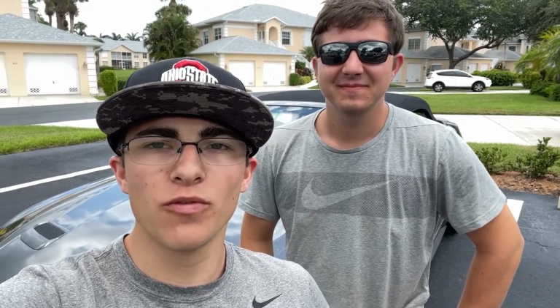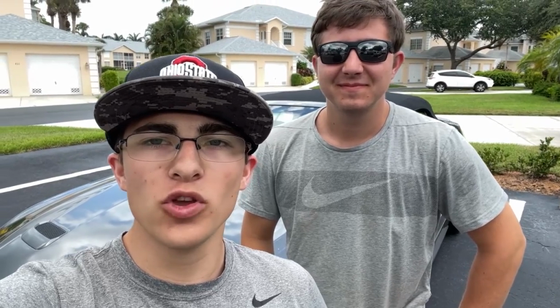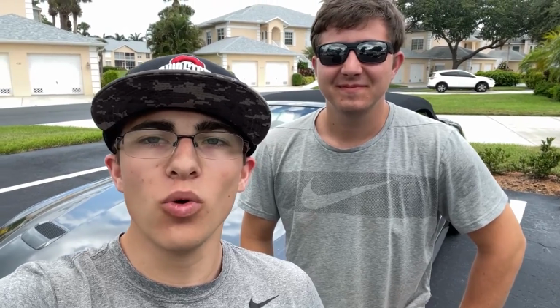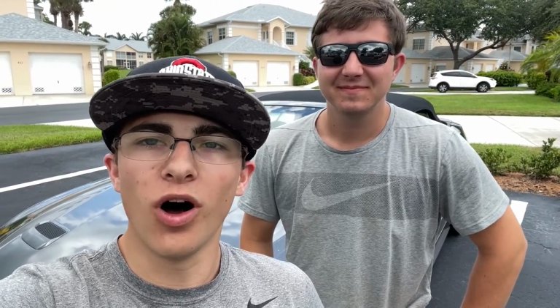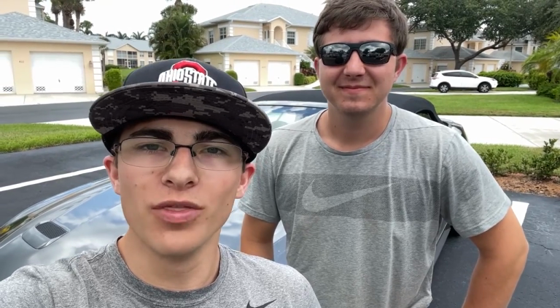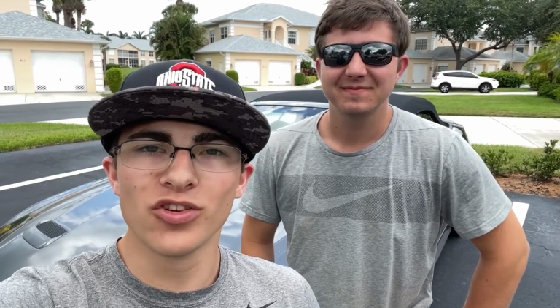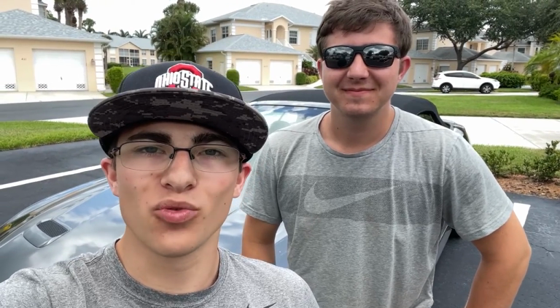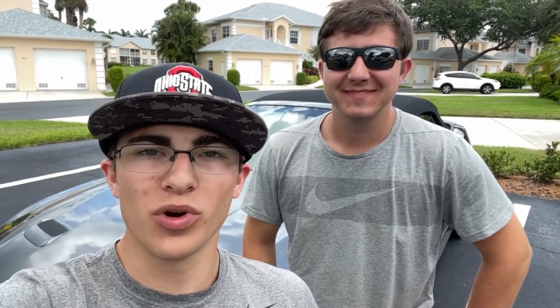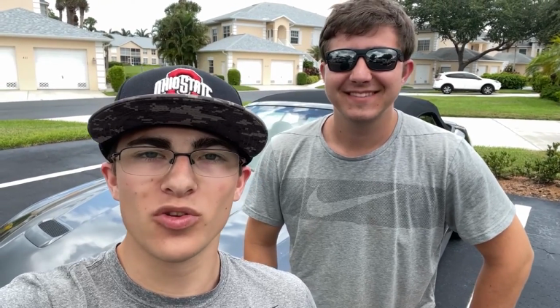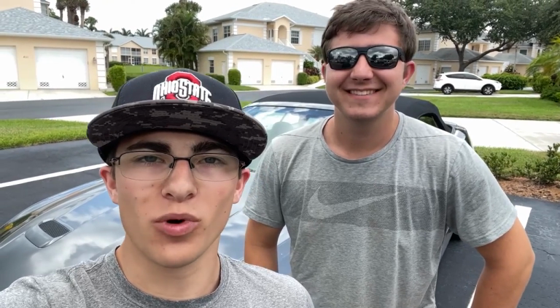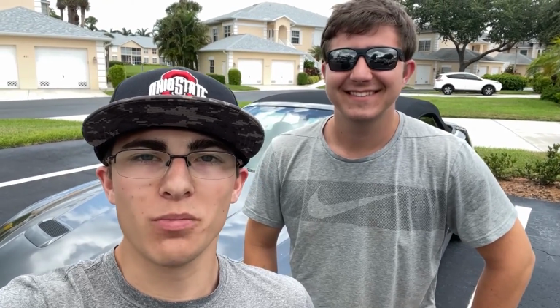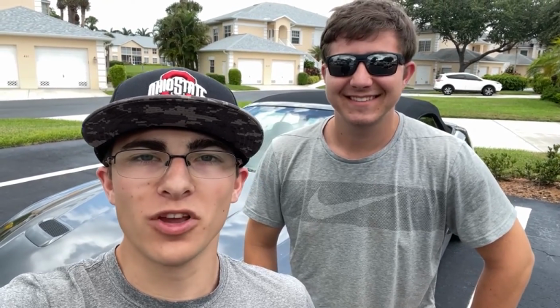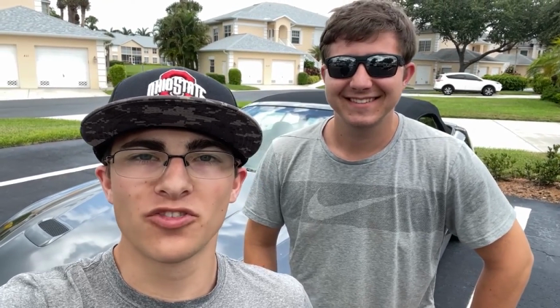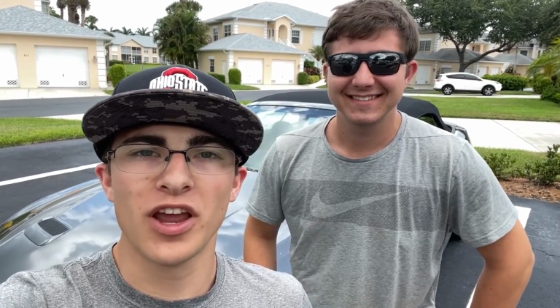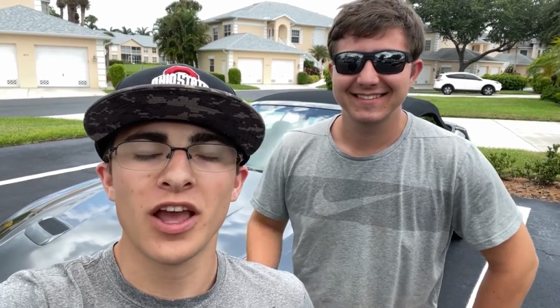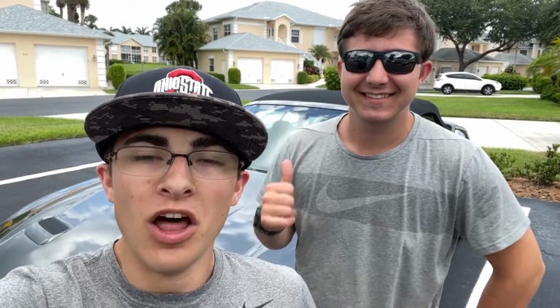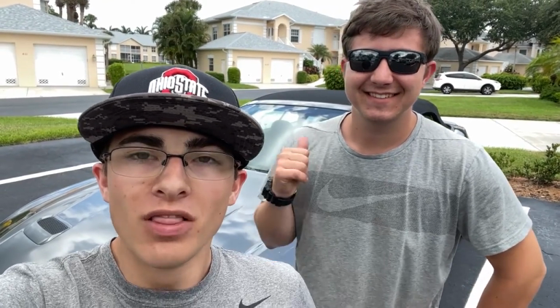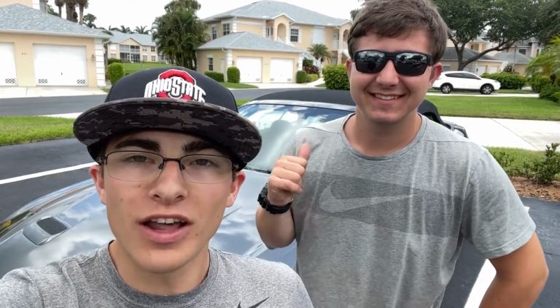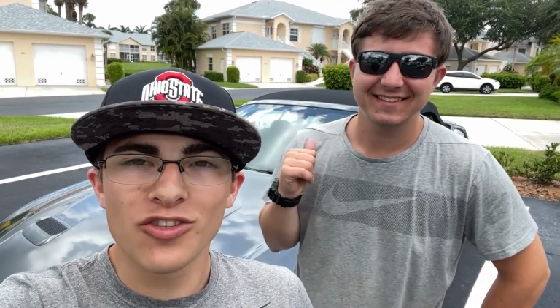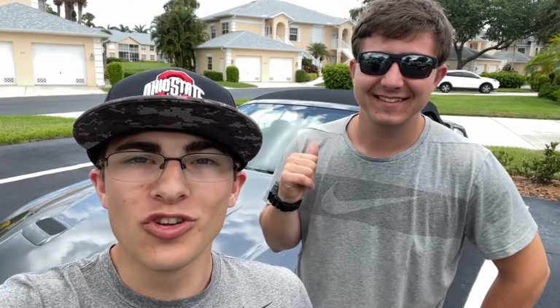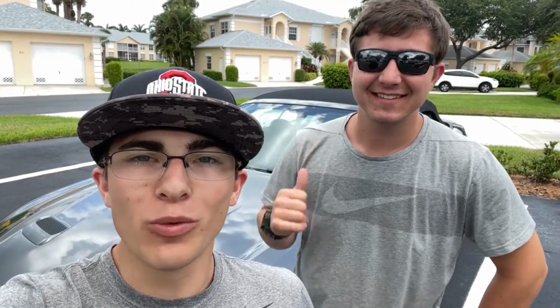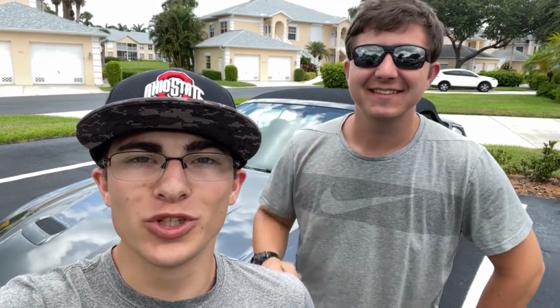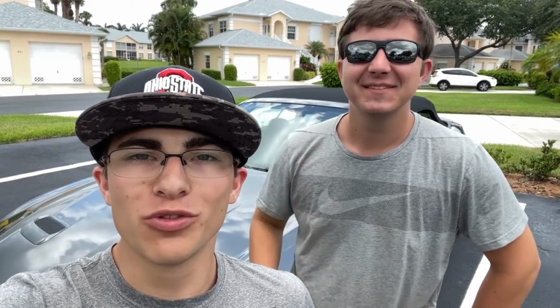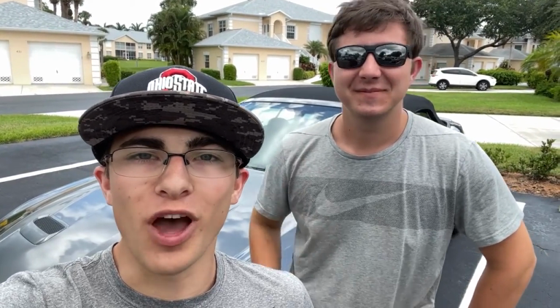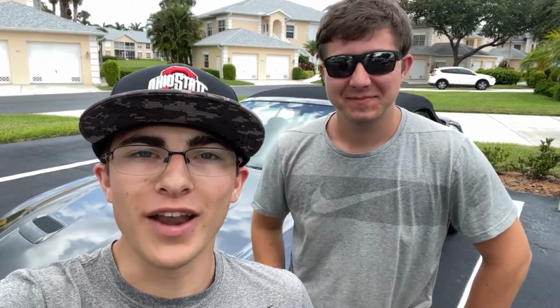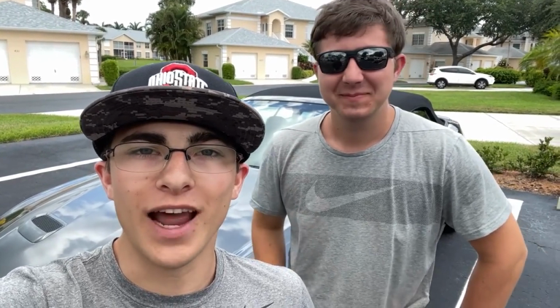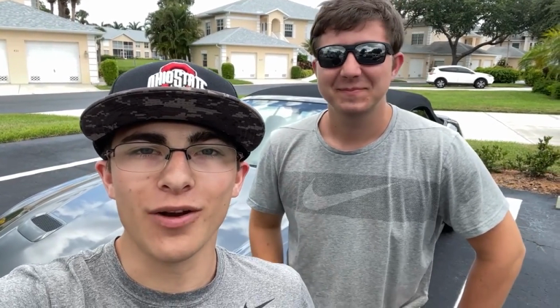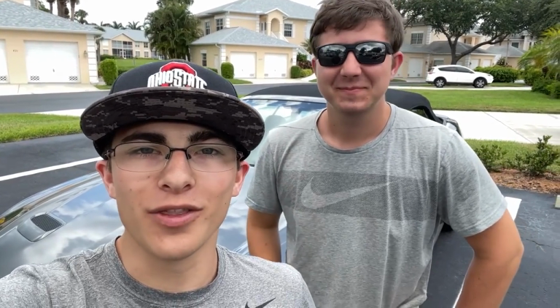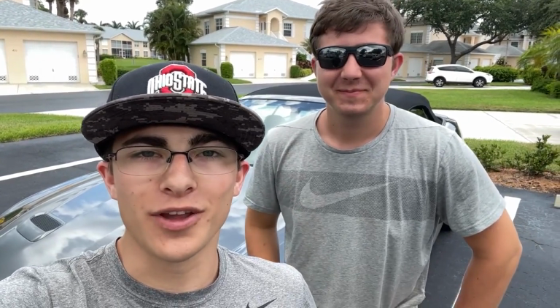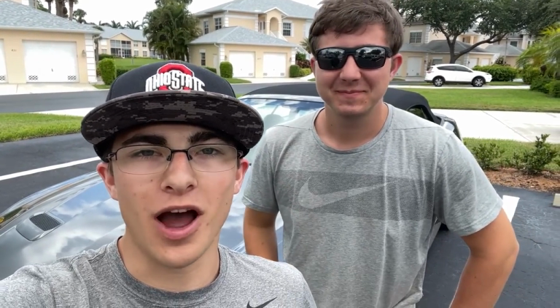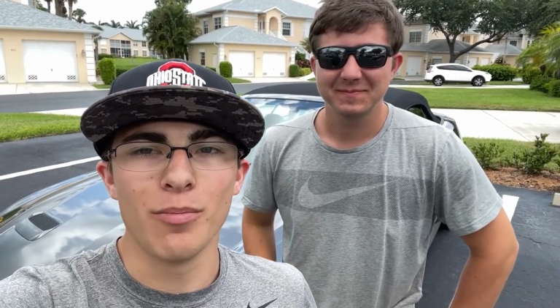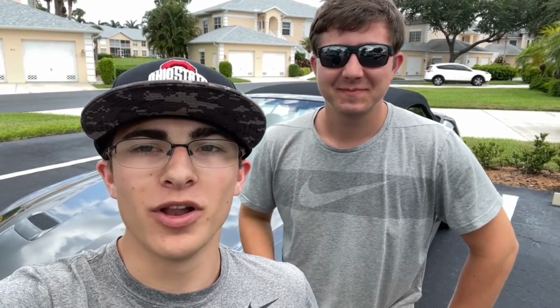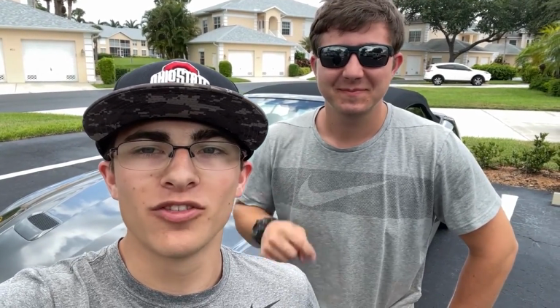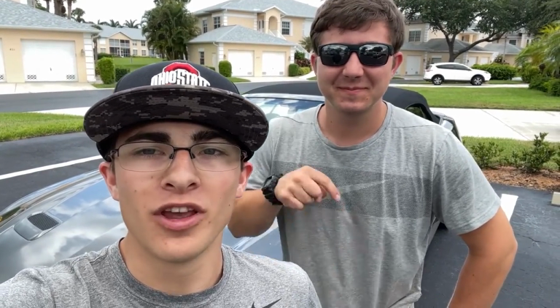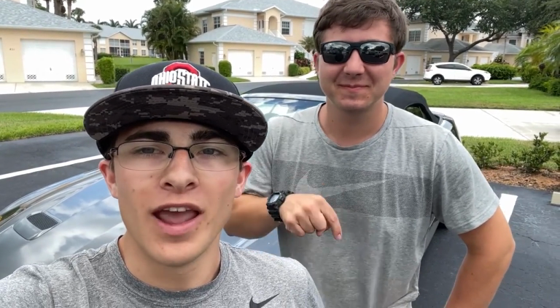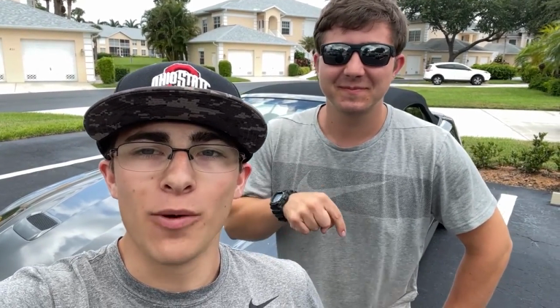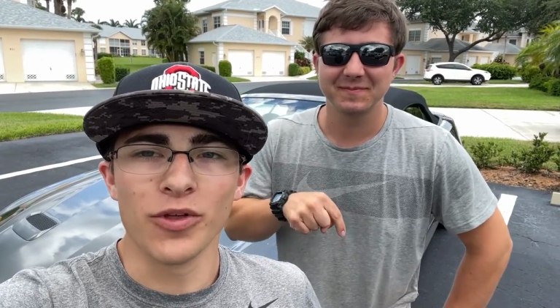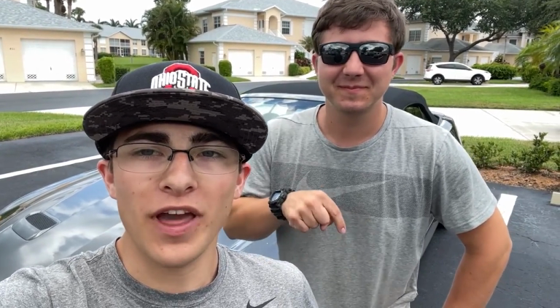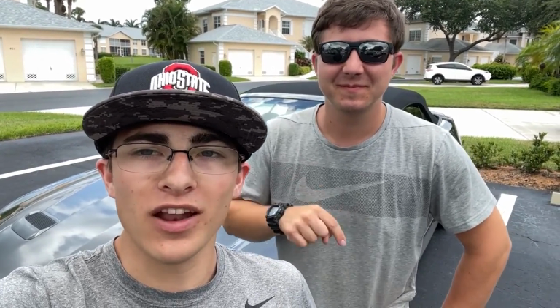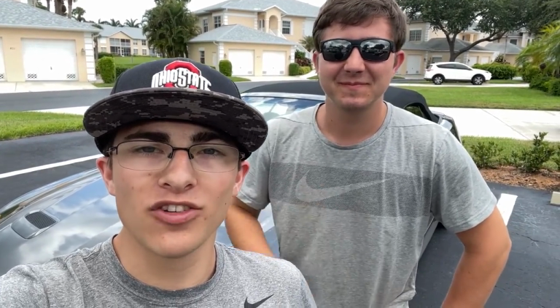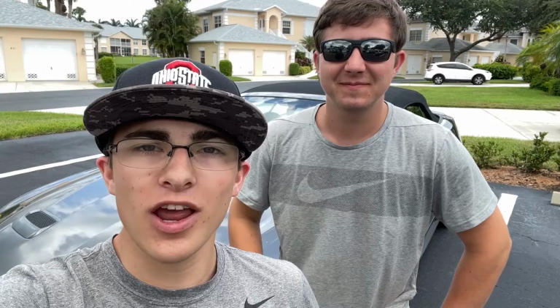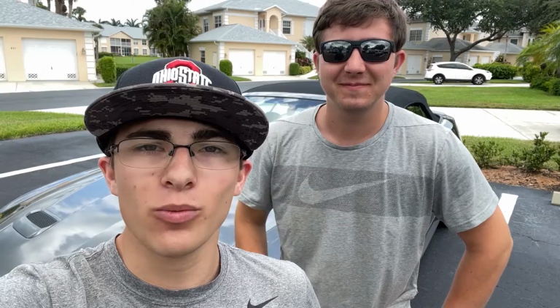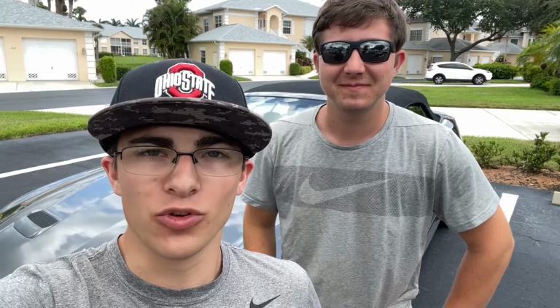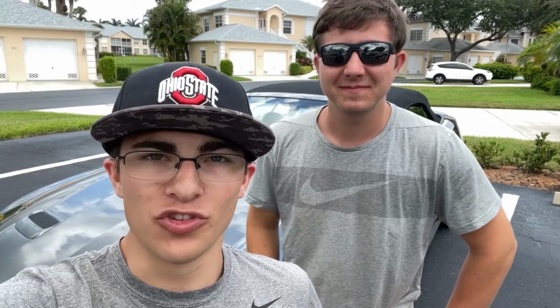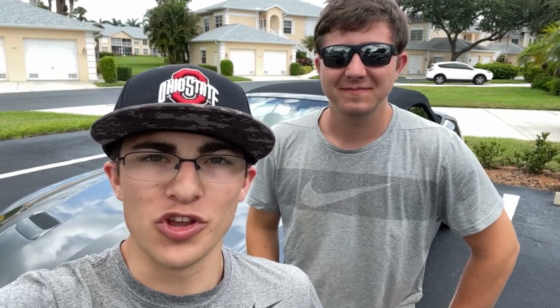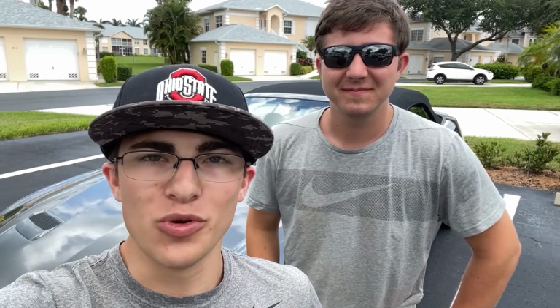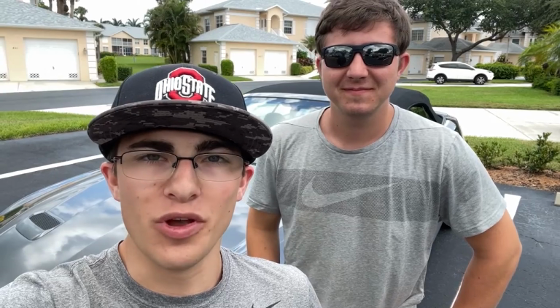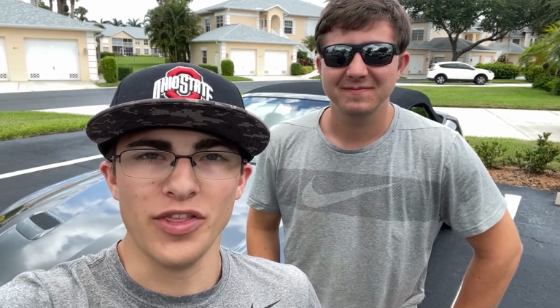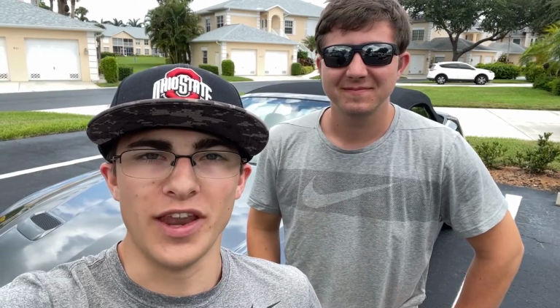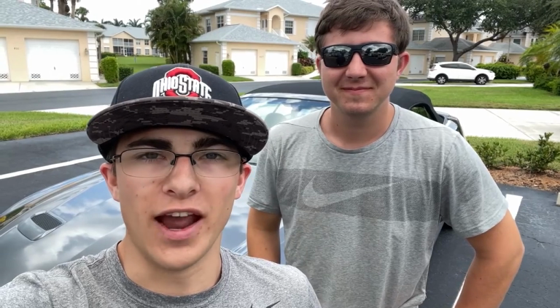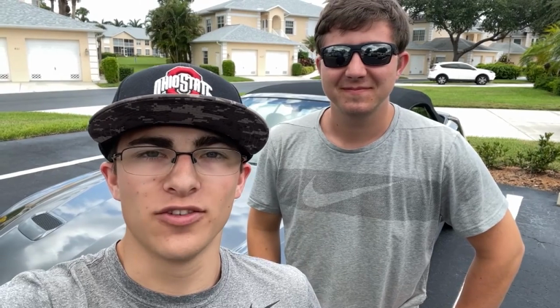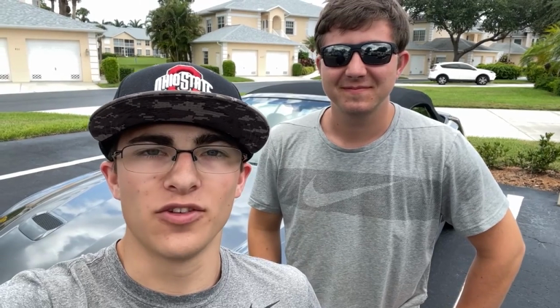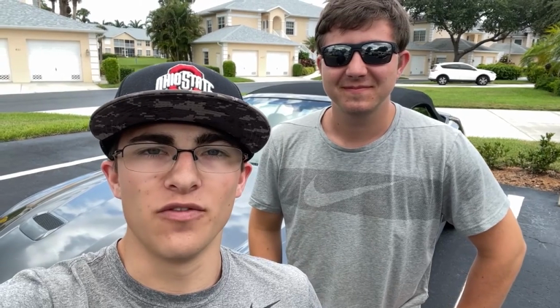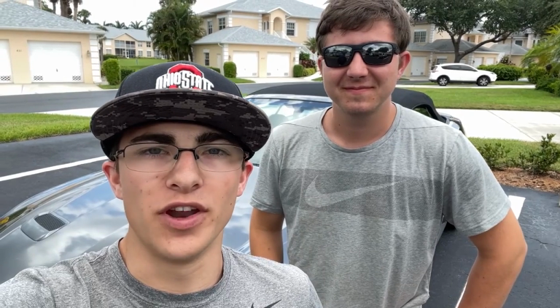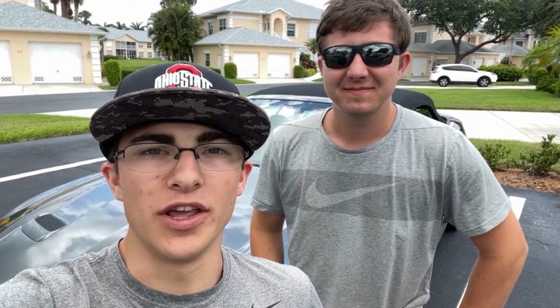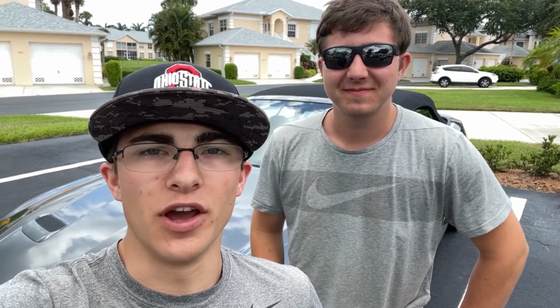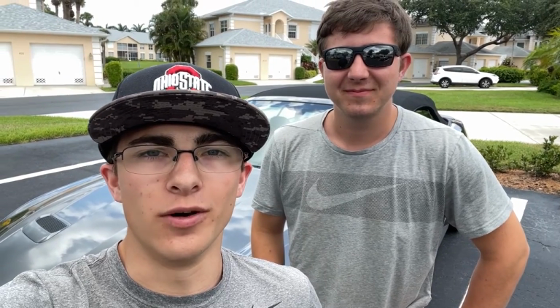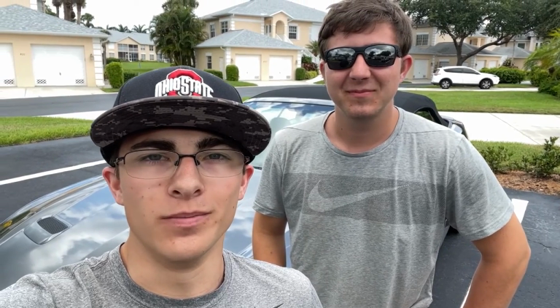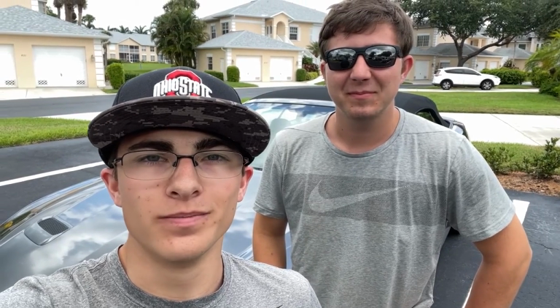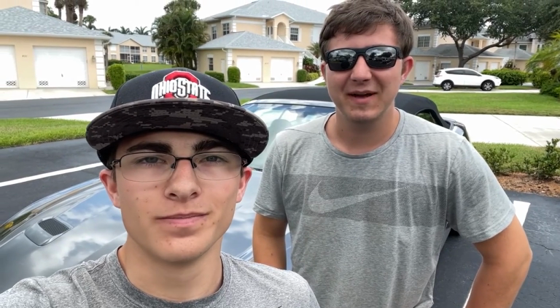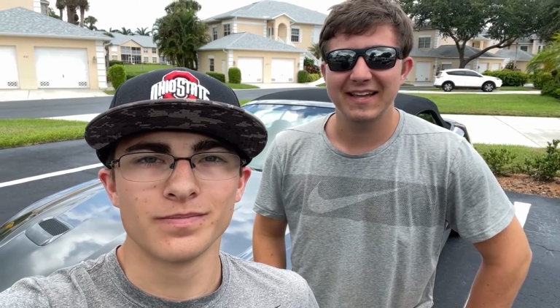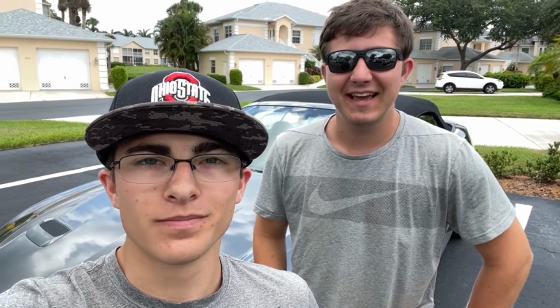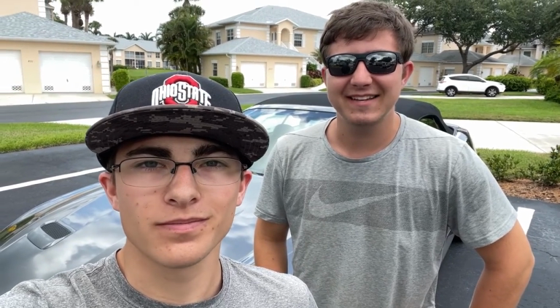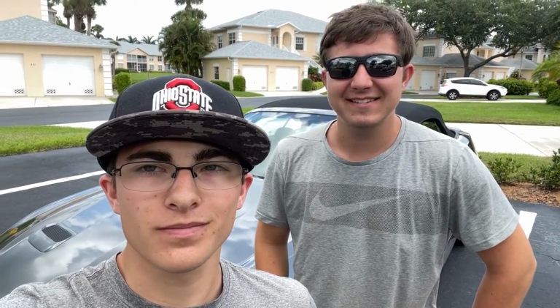That's going to do it for this video today. If you enjoyed the review on this 2020 Mustang let us know what you thought down in the comments, and we'll see you in the next video — bye guys!